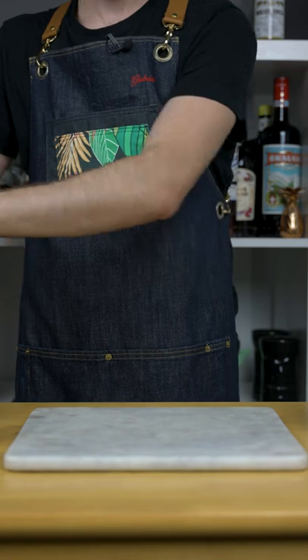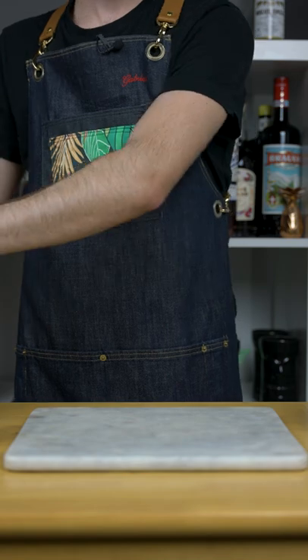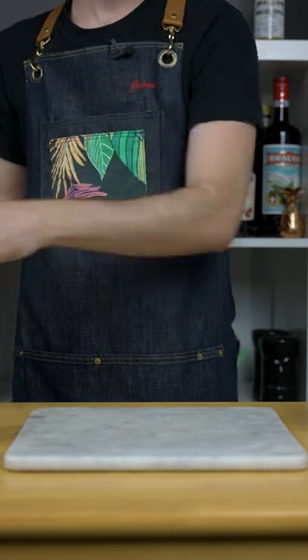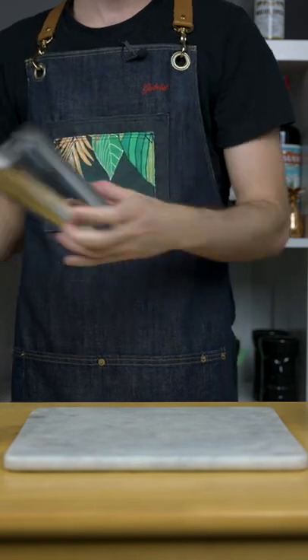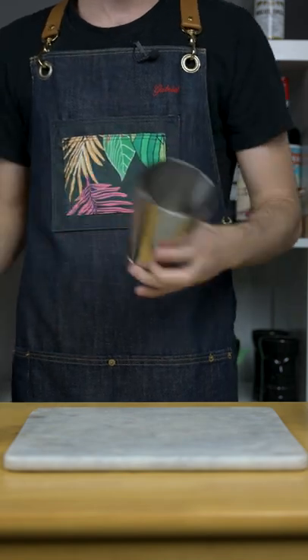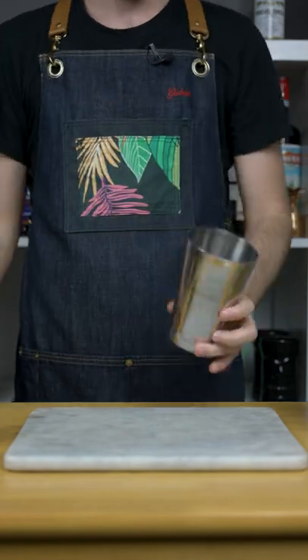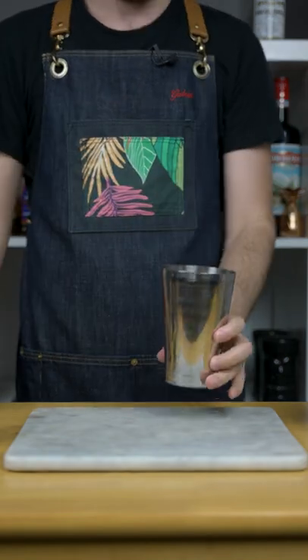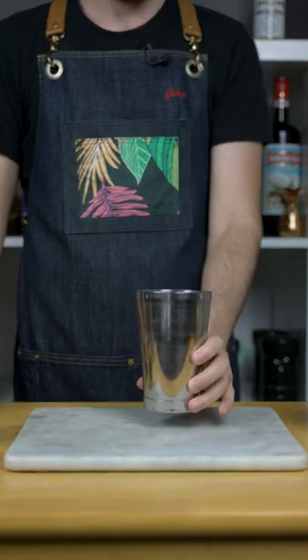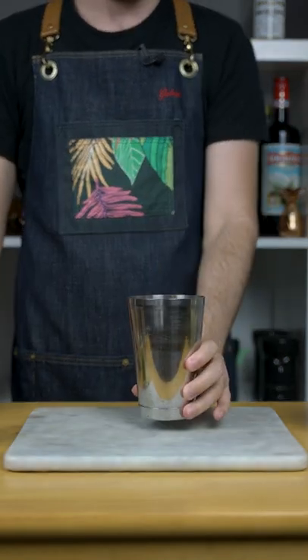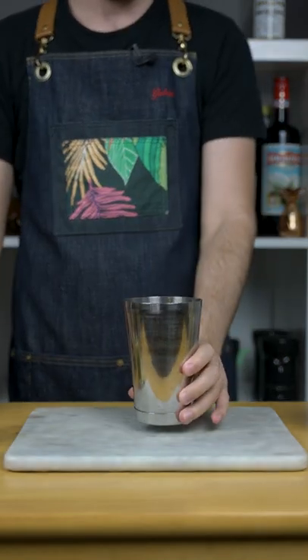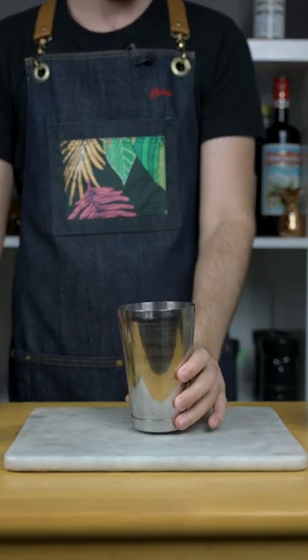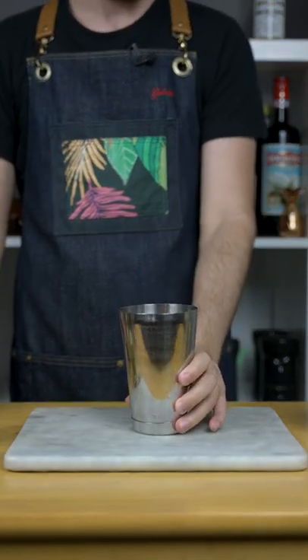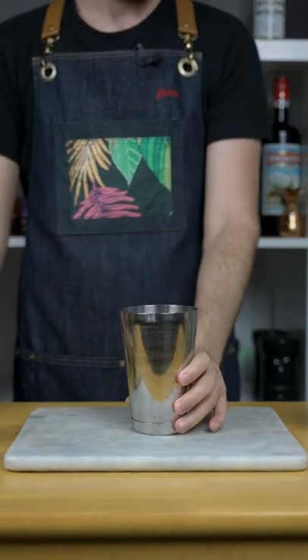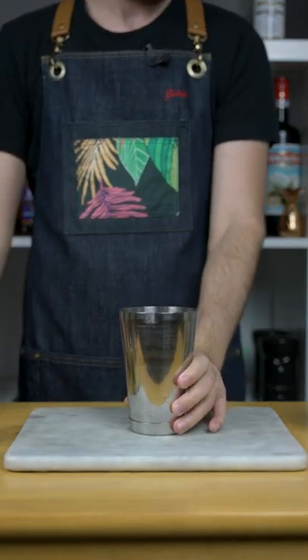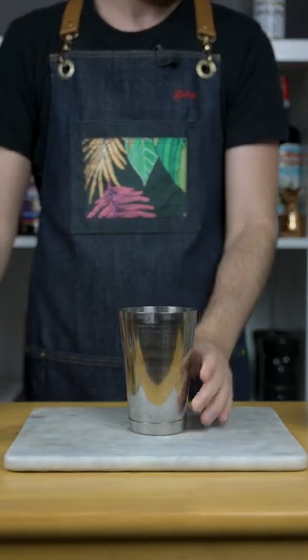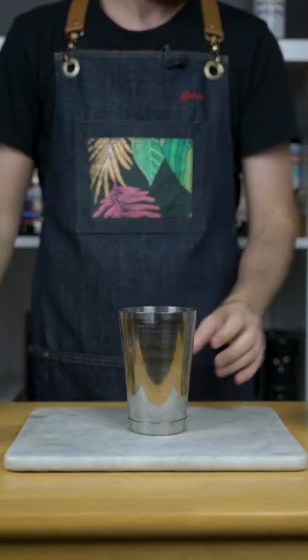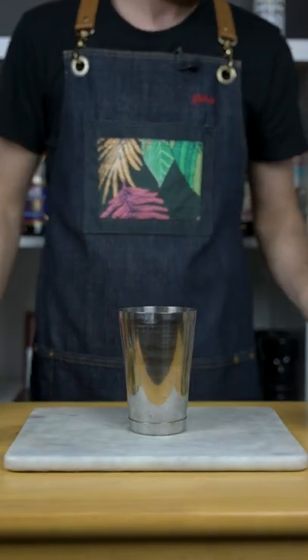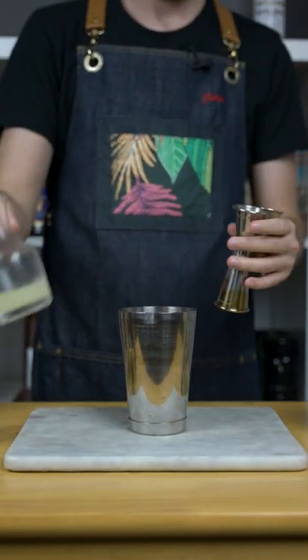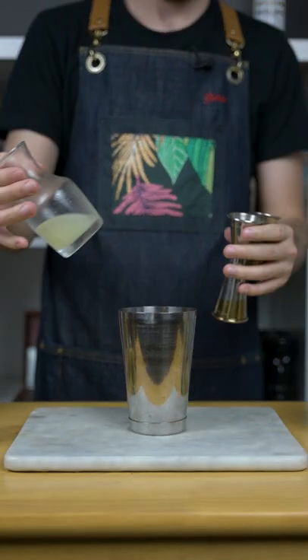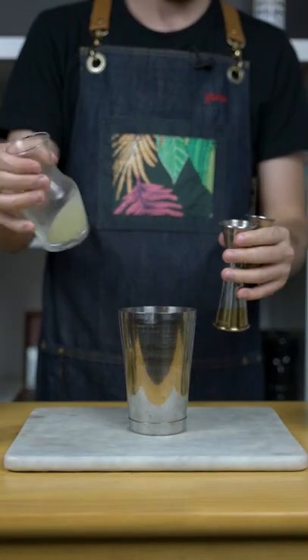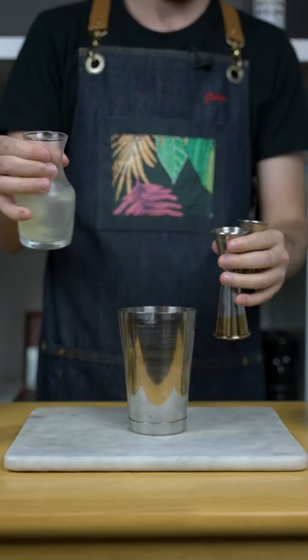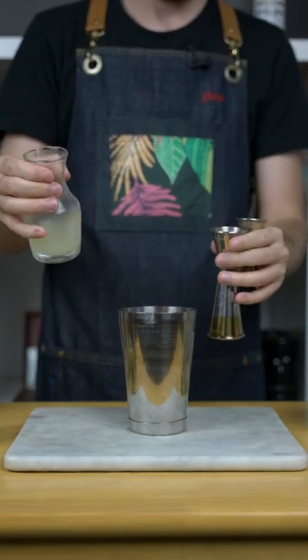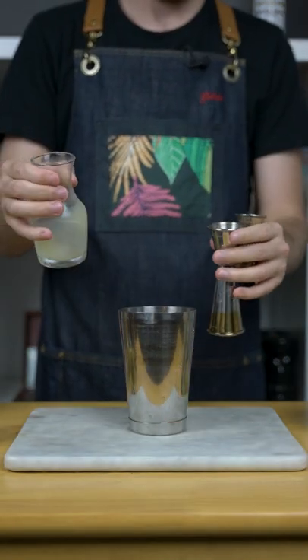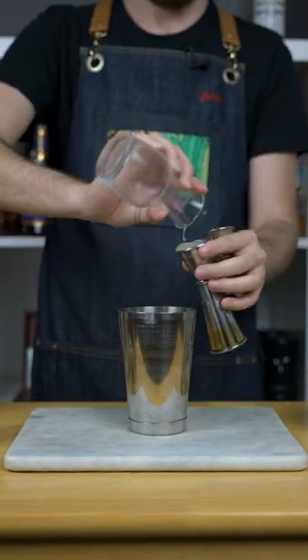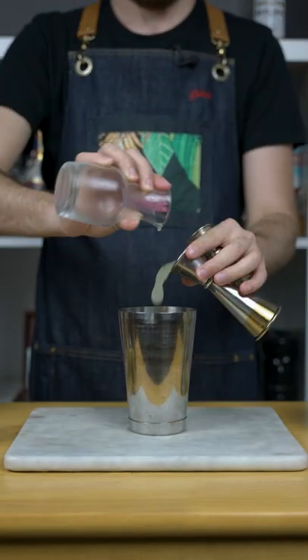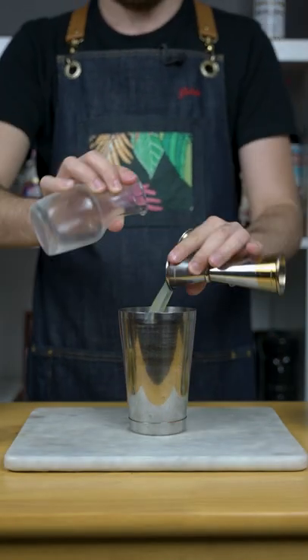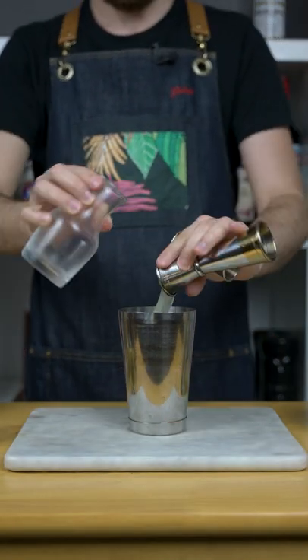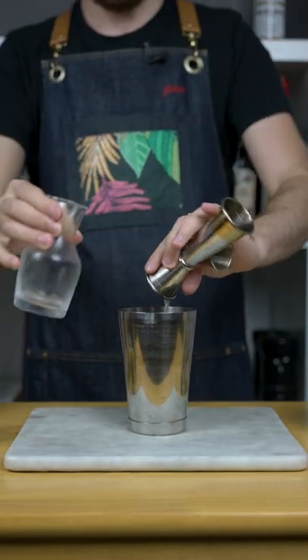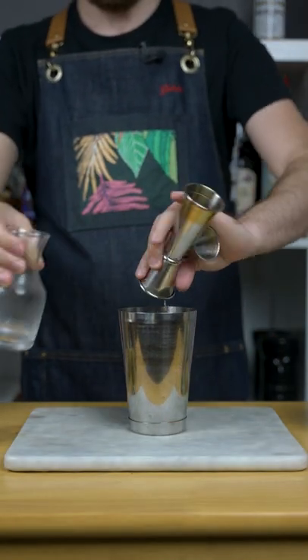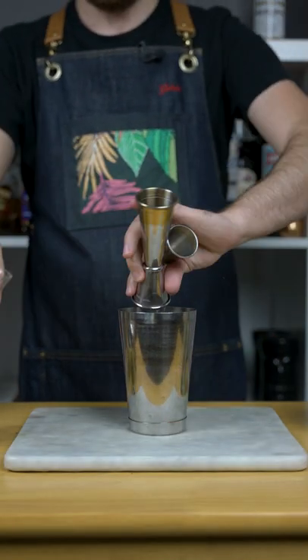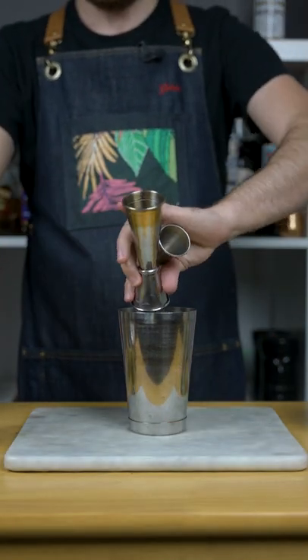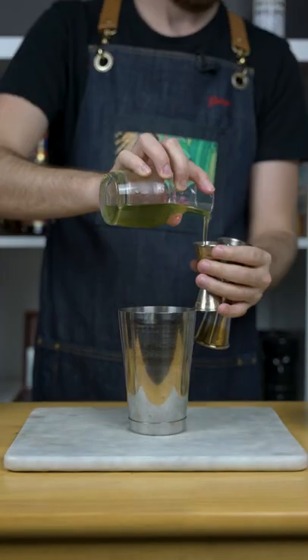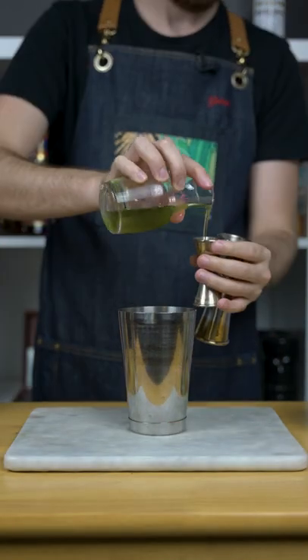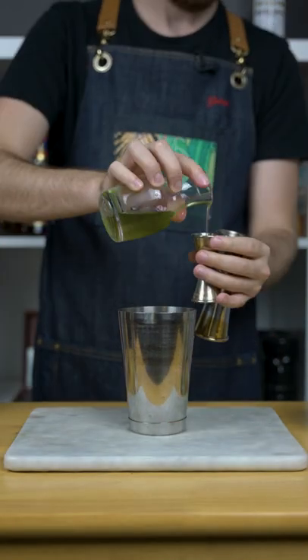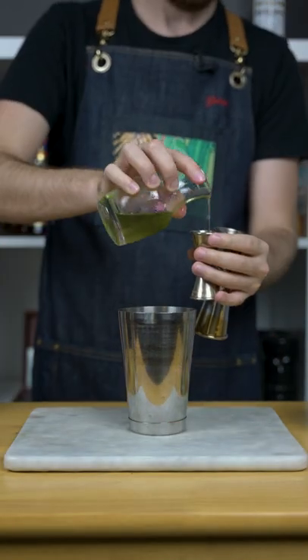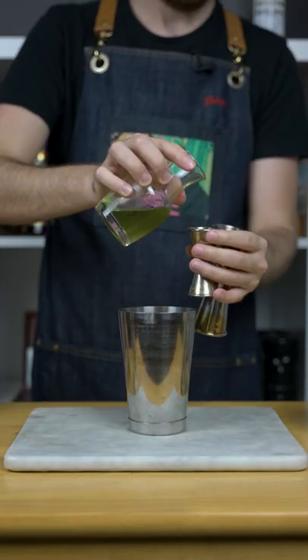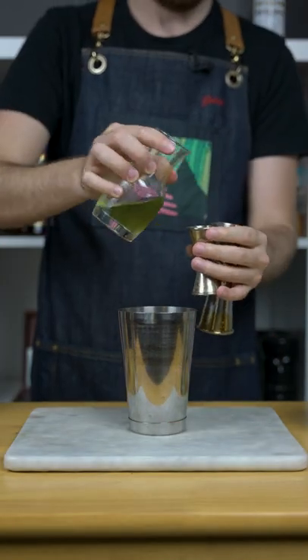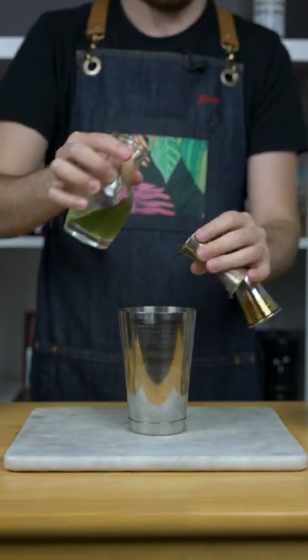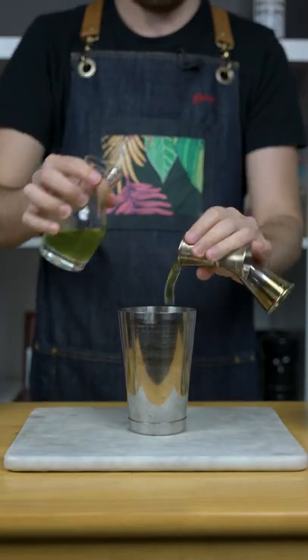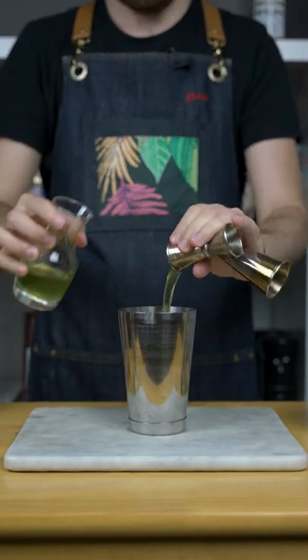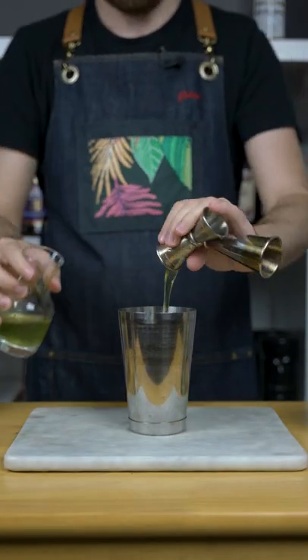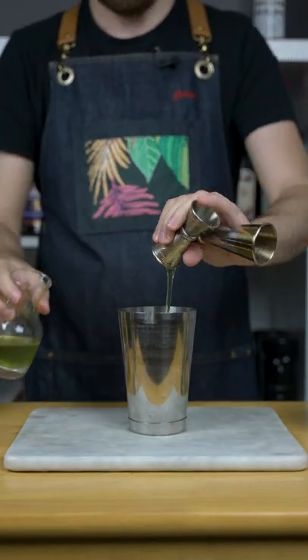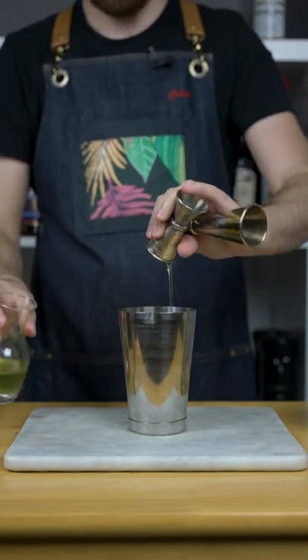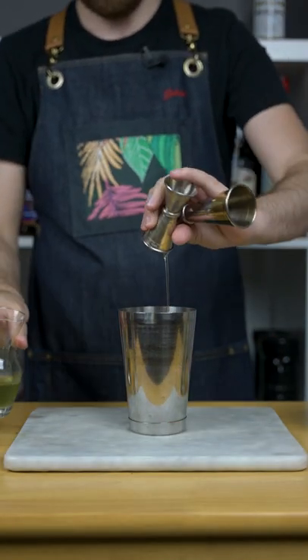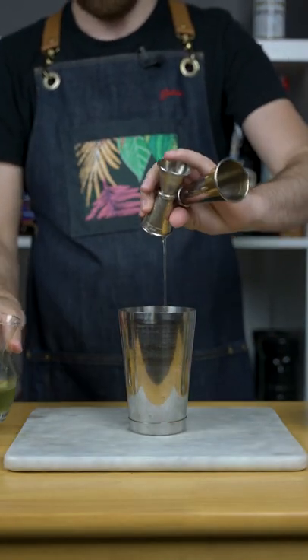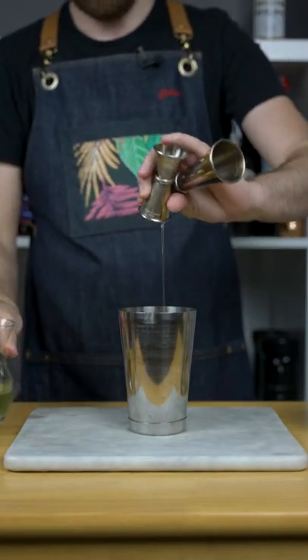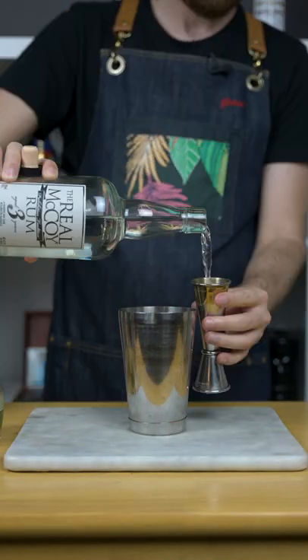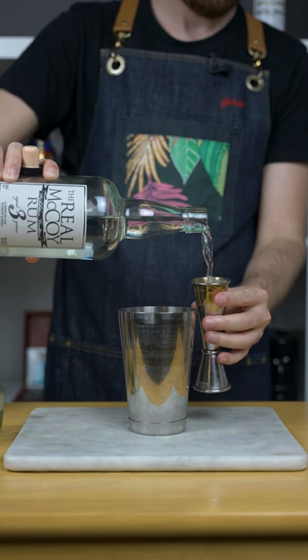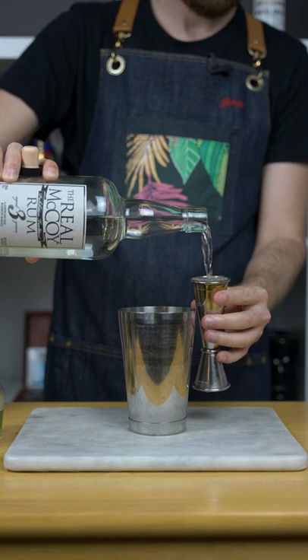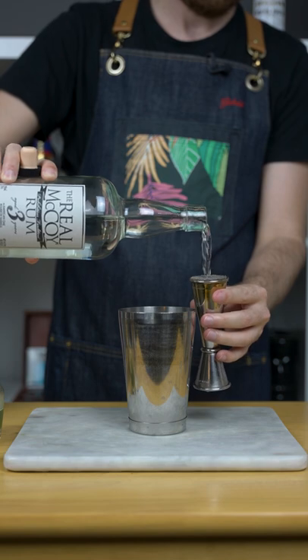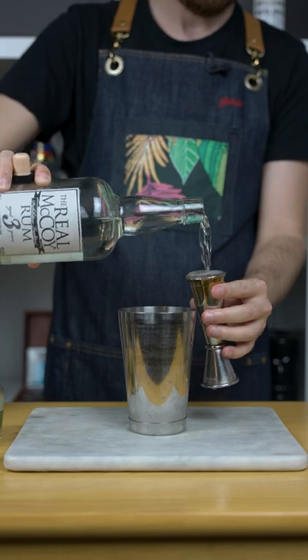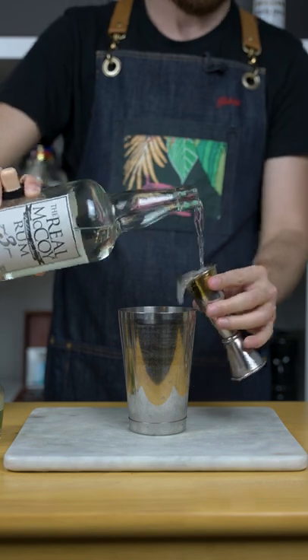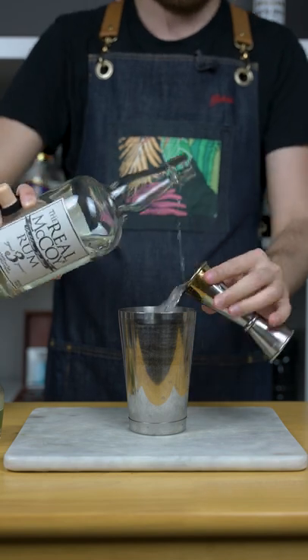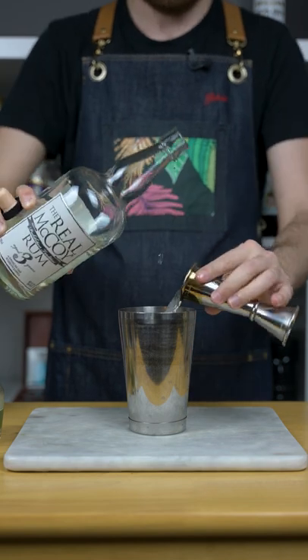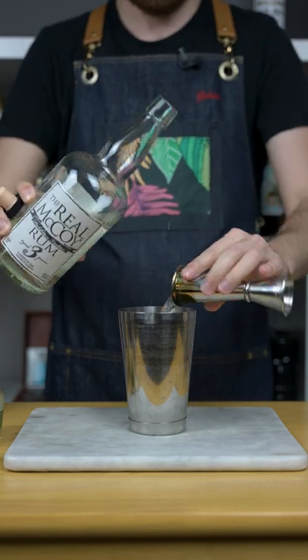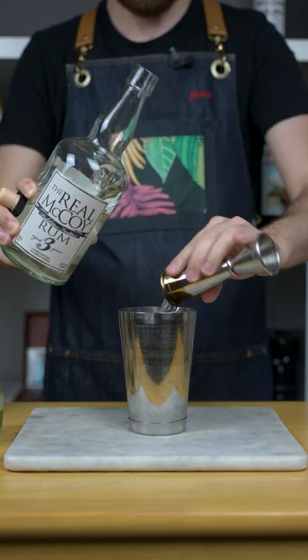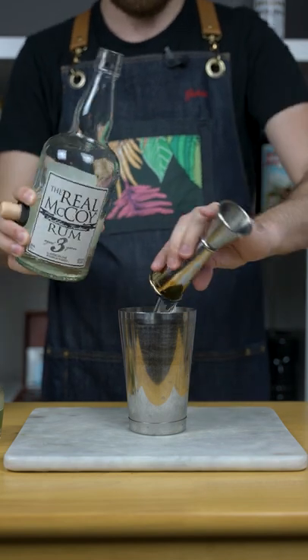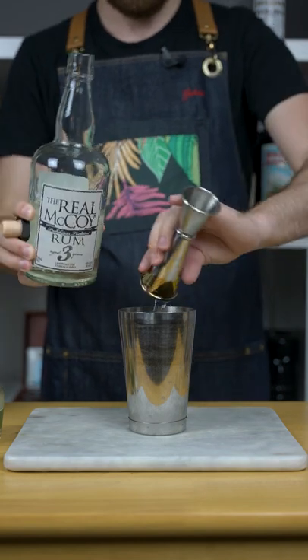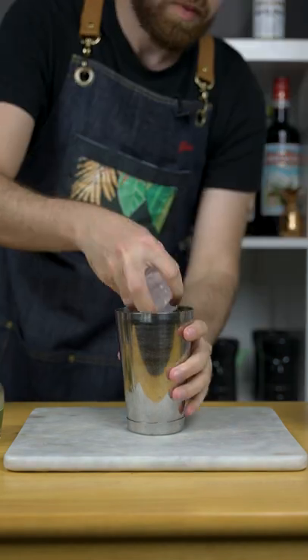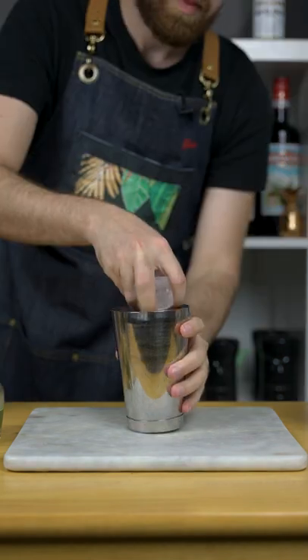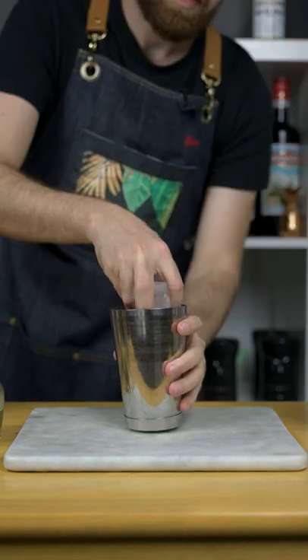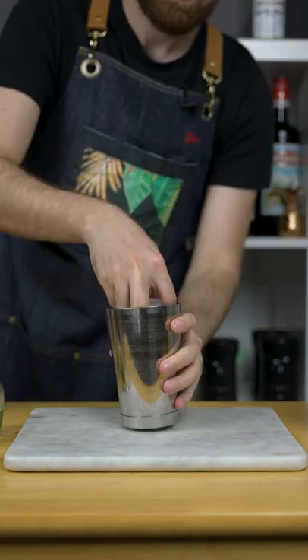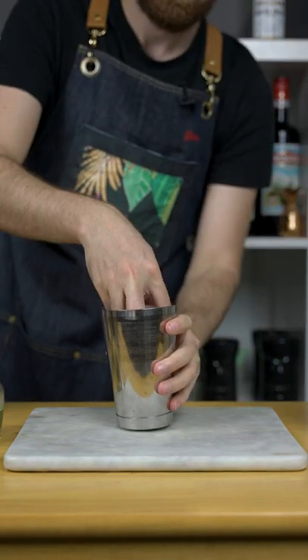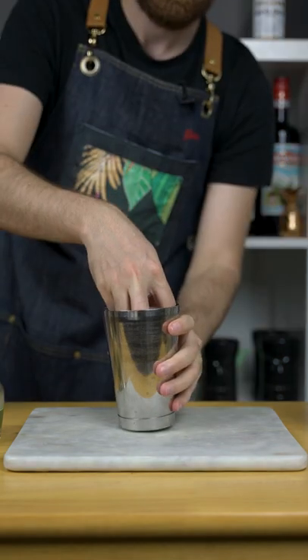Let's make a mint daiquiri. In a shaker, add one ounce of lime juice, half an ounce of mint syrup, and two ounces of your favorite white rum.